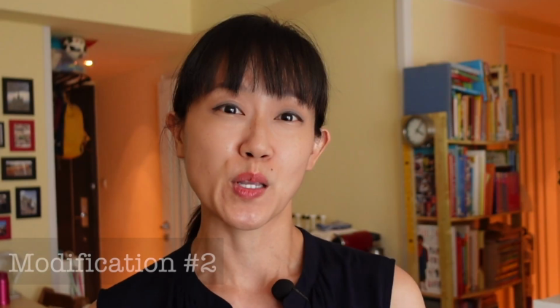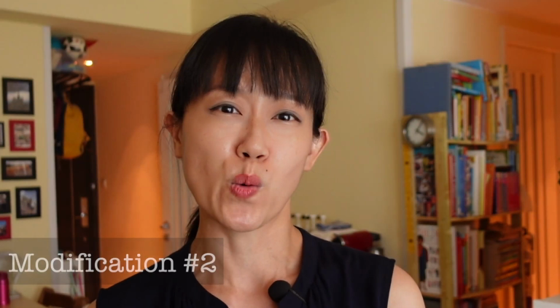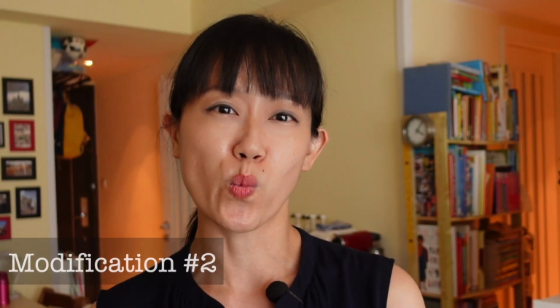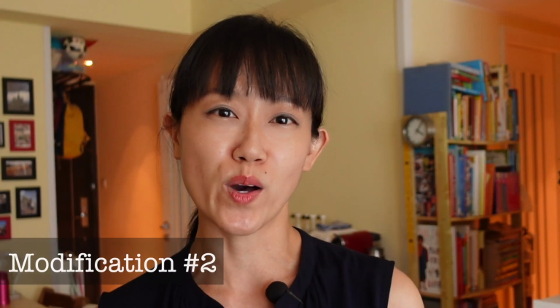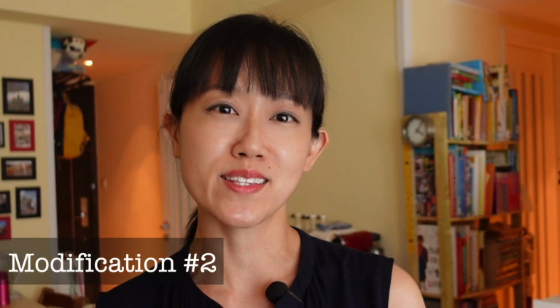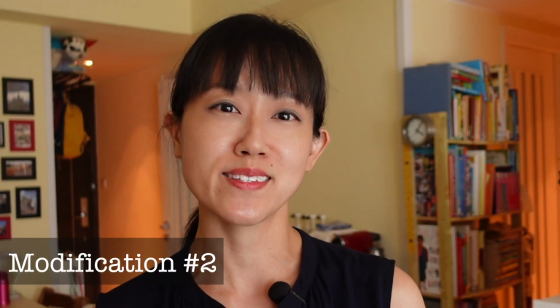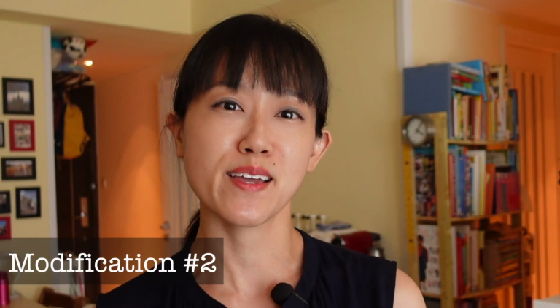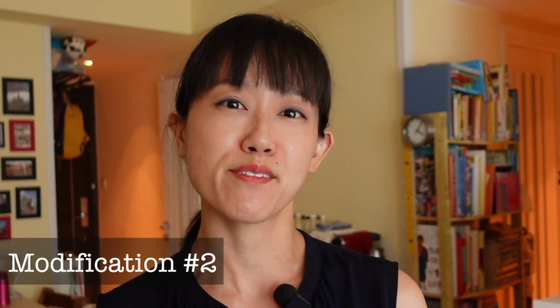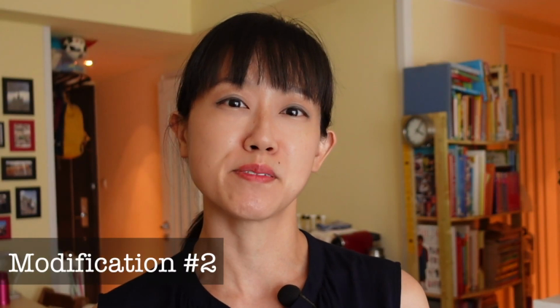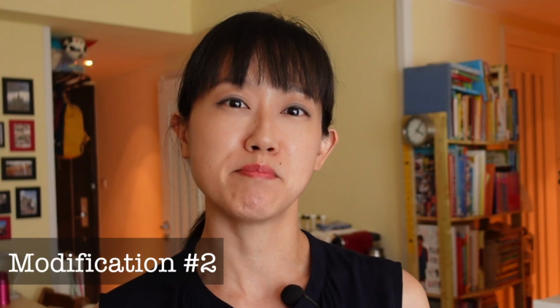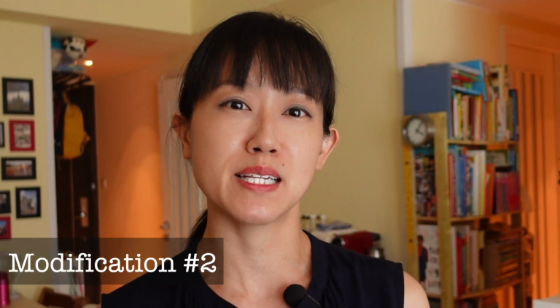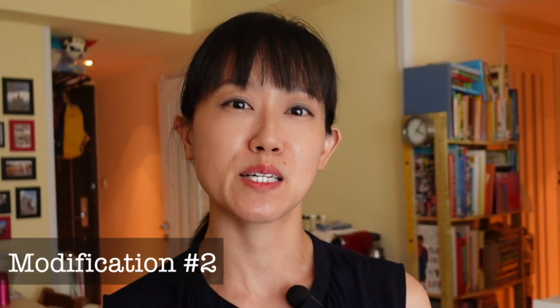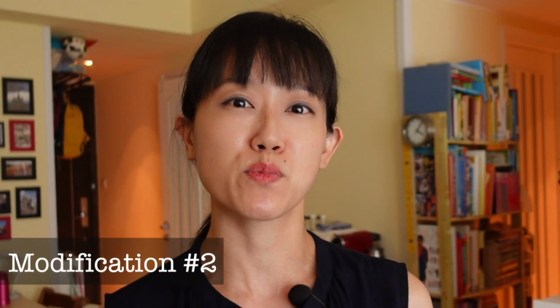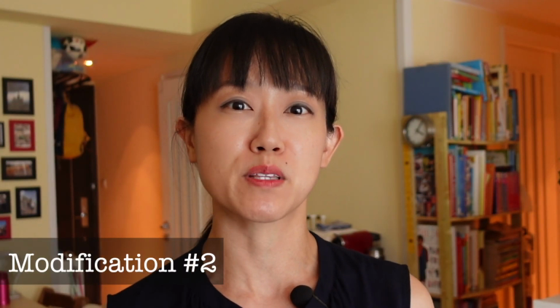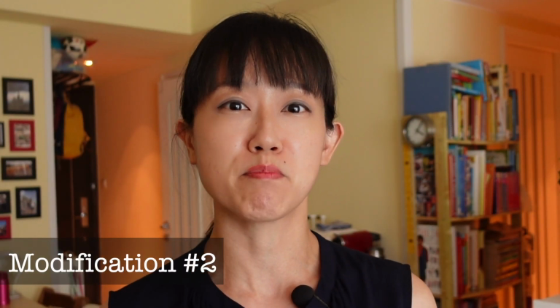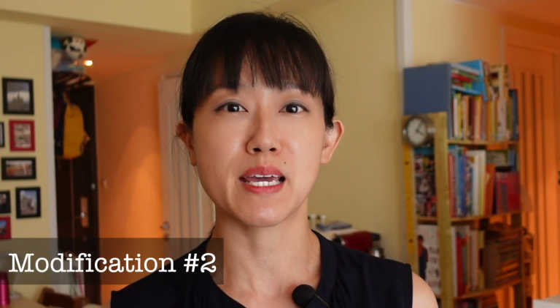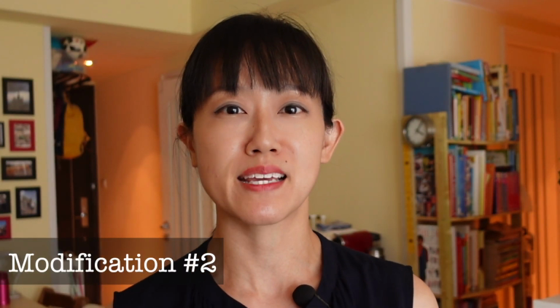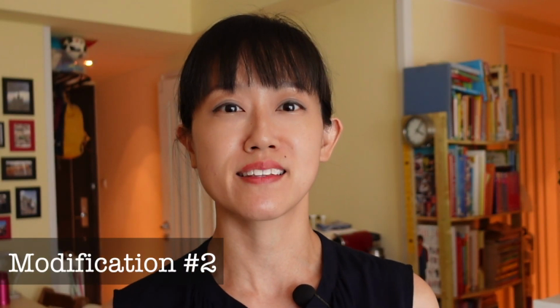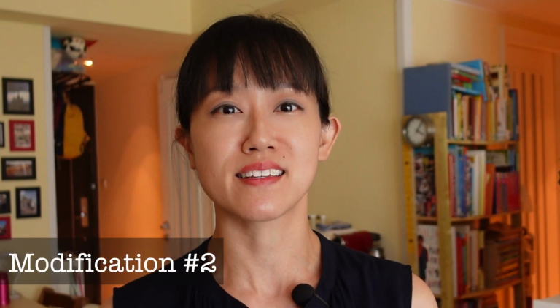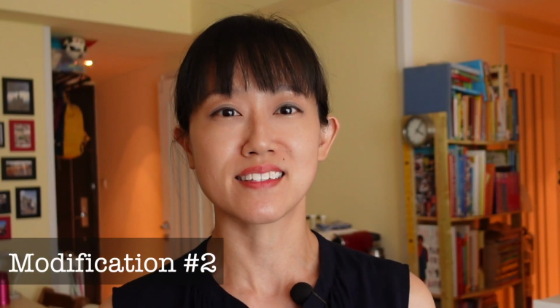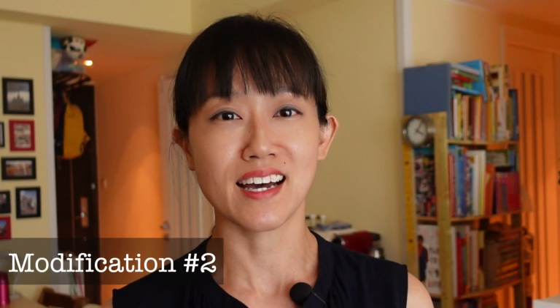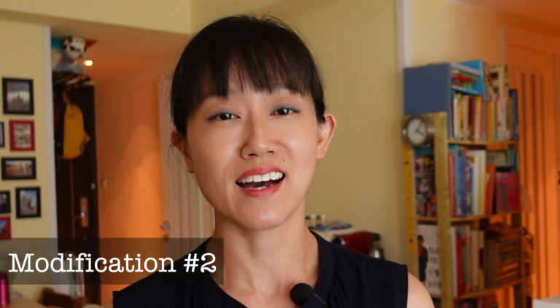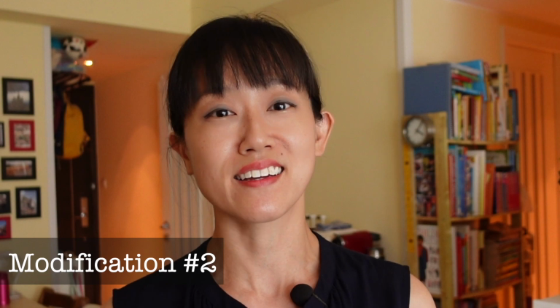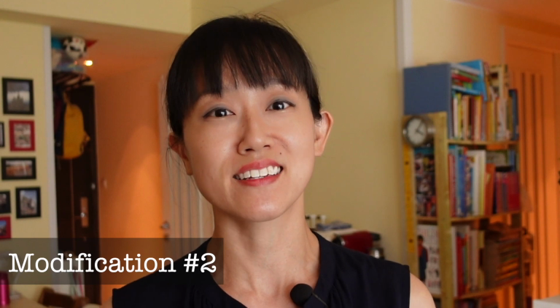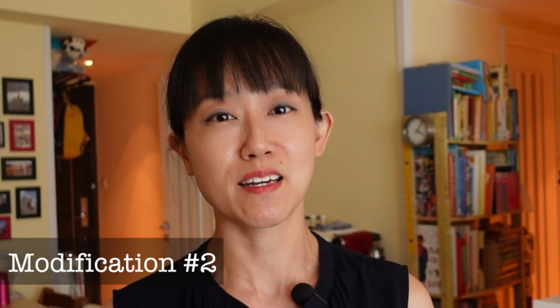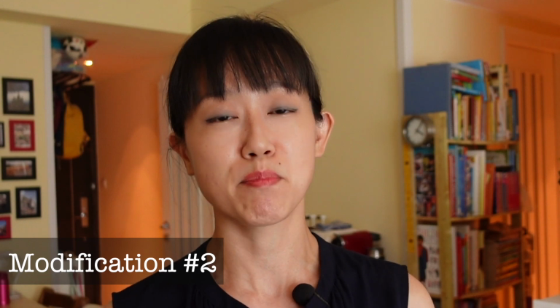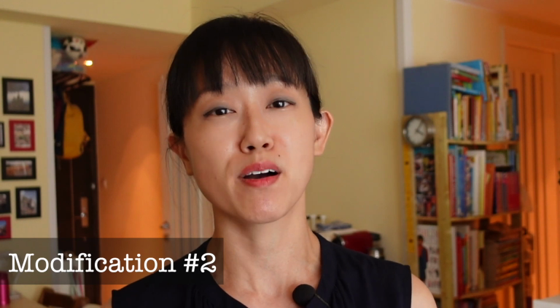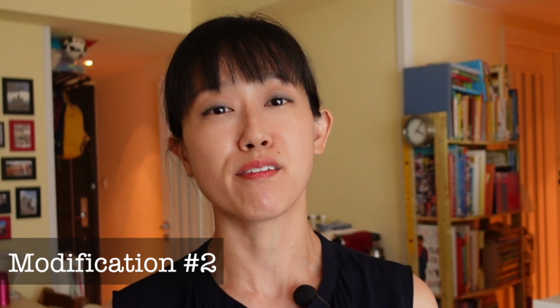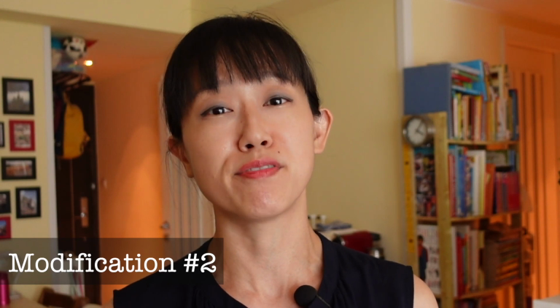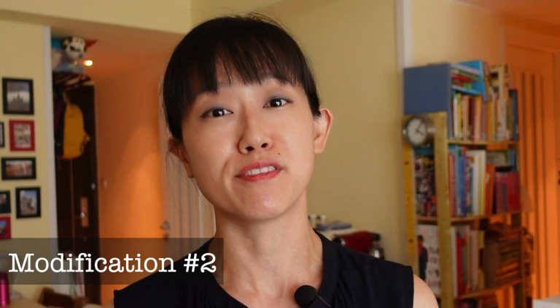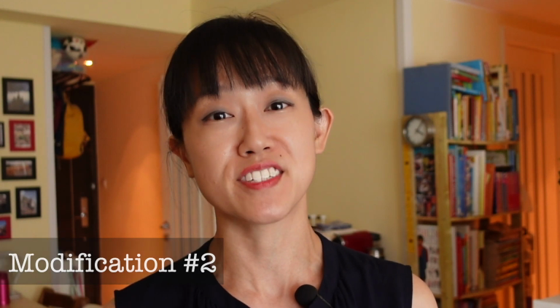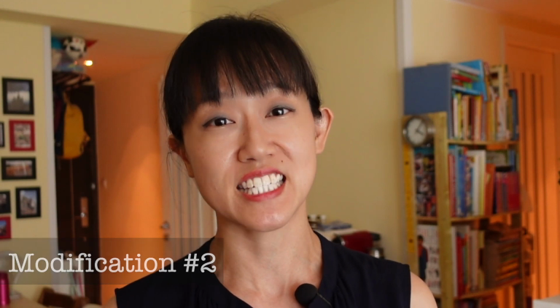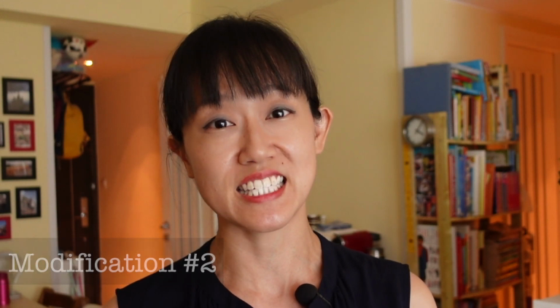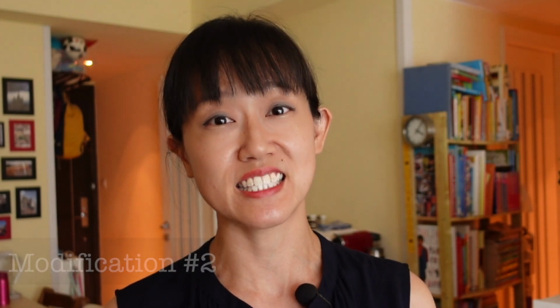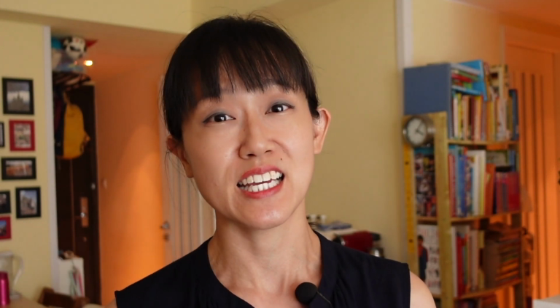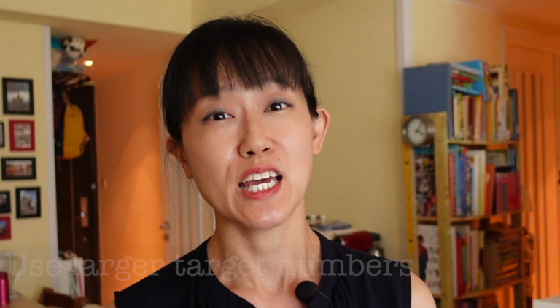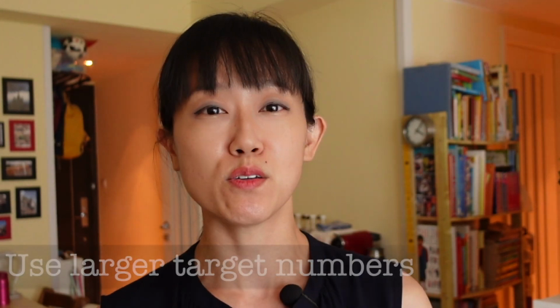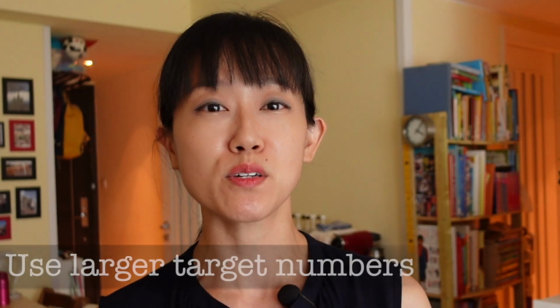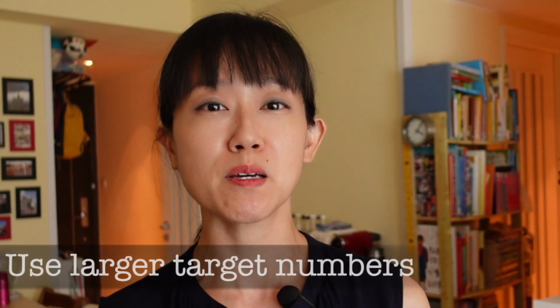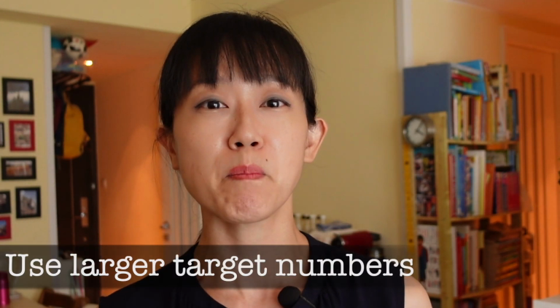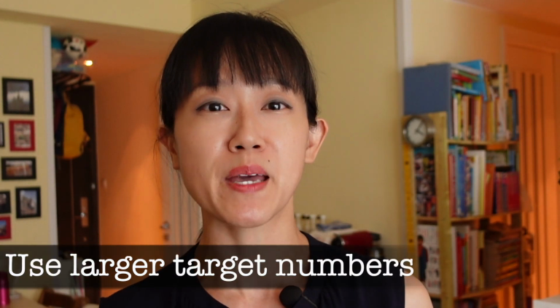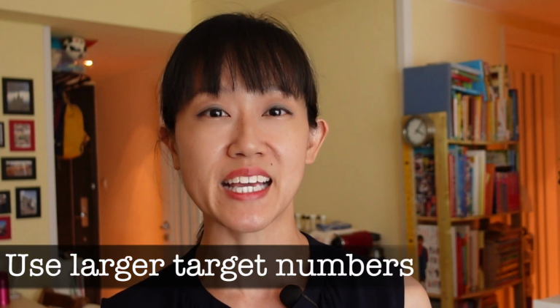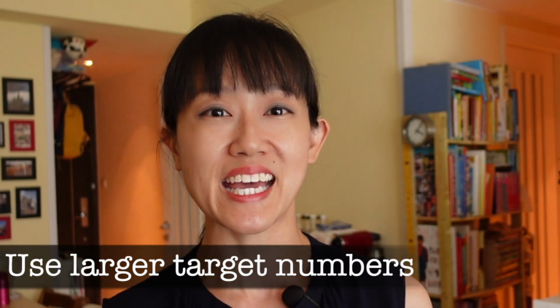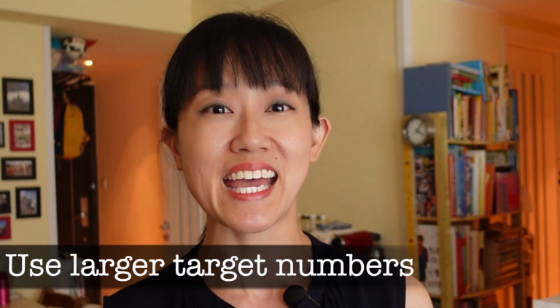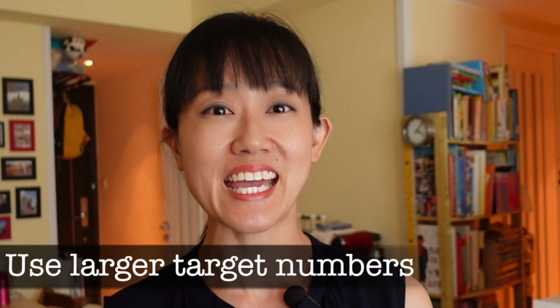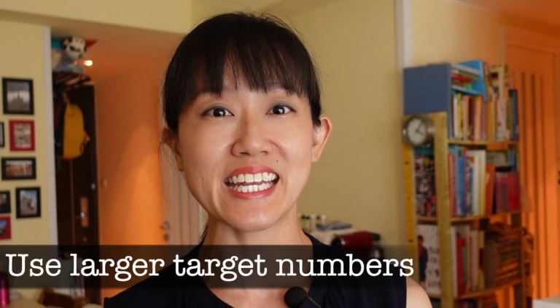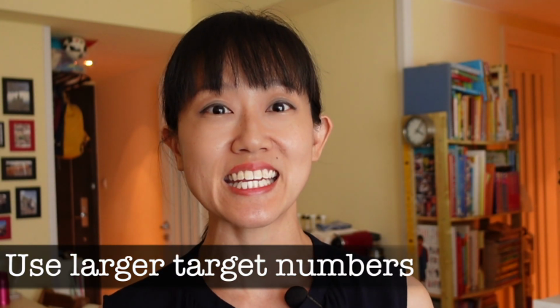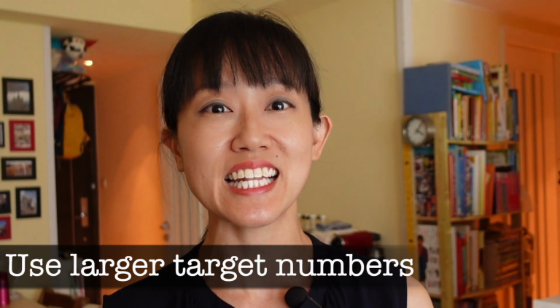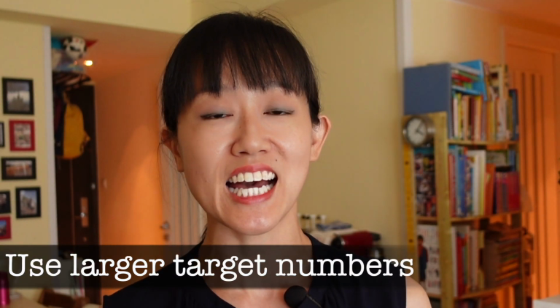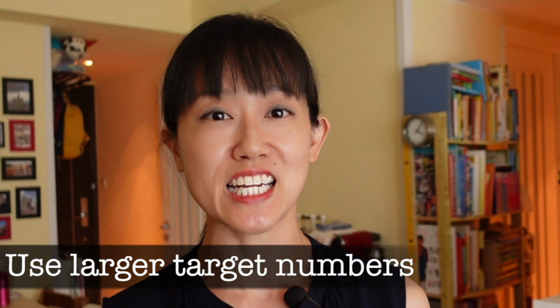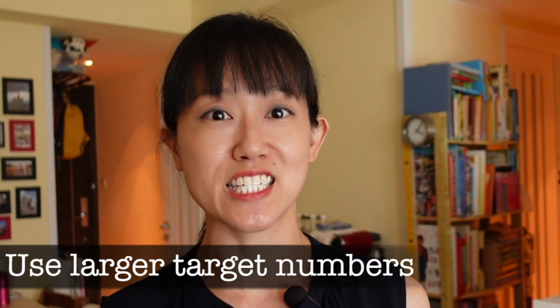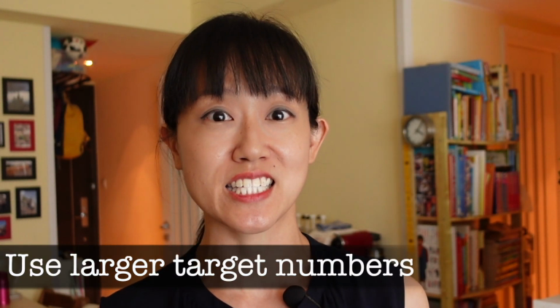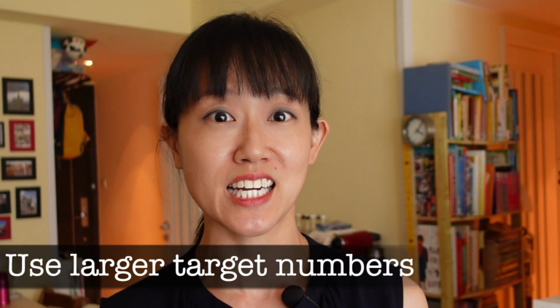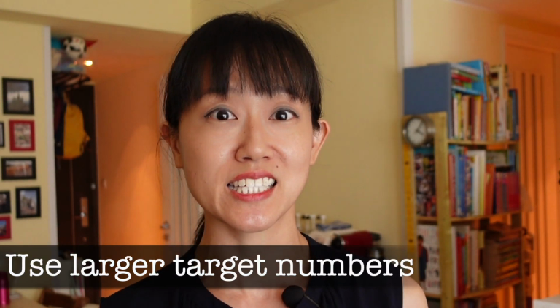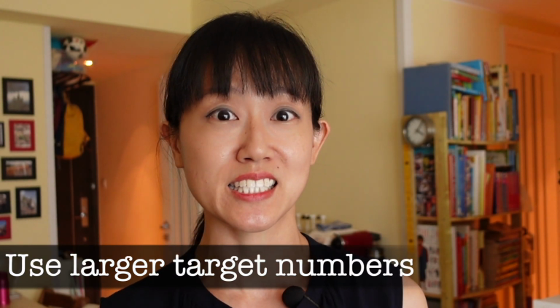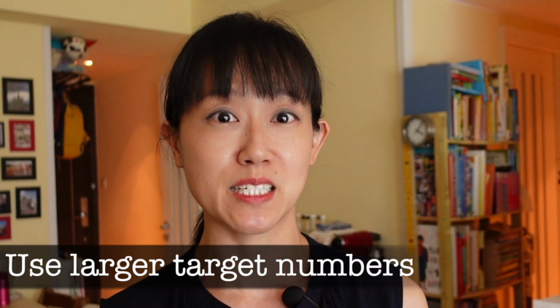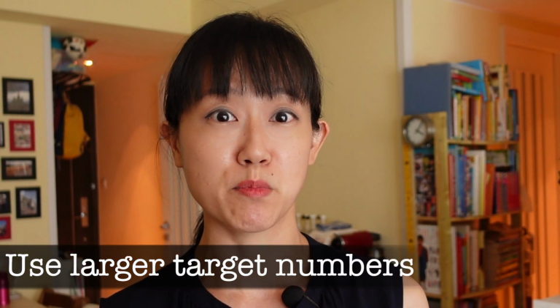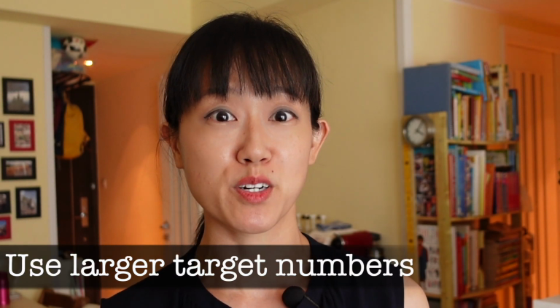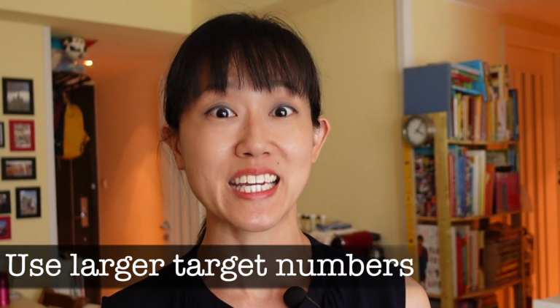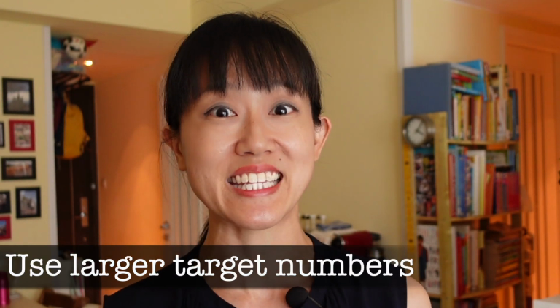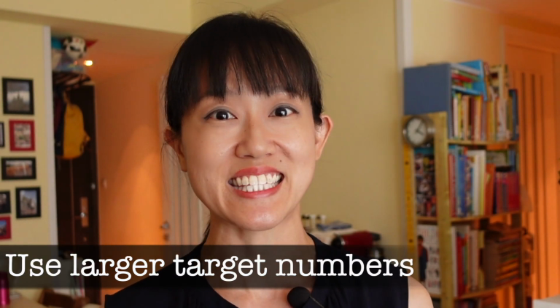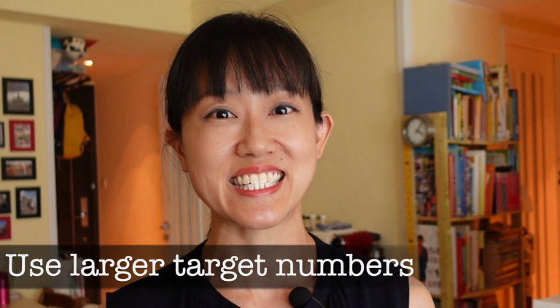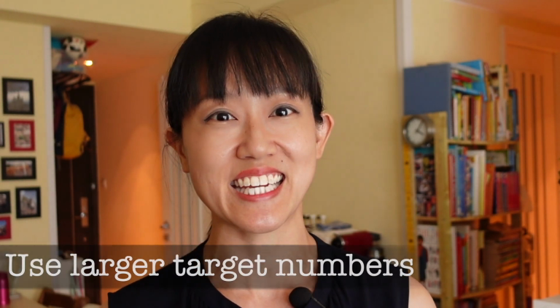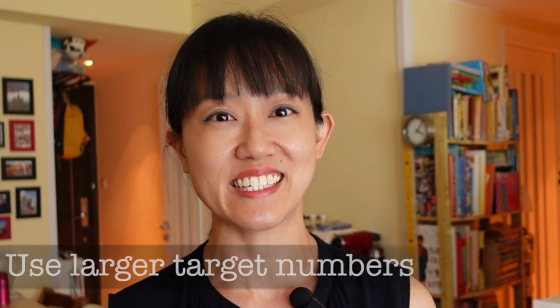Once they are familiar with making the target number of 15, you can pick any larger target number instead.